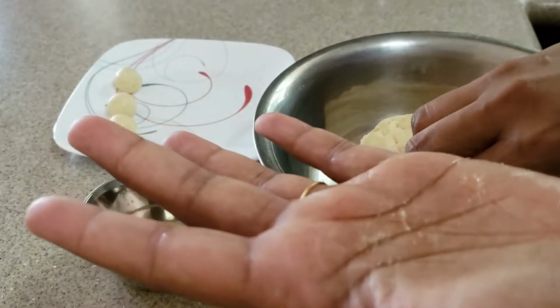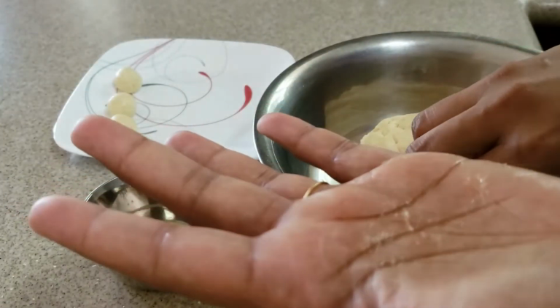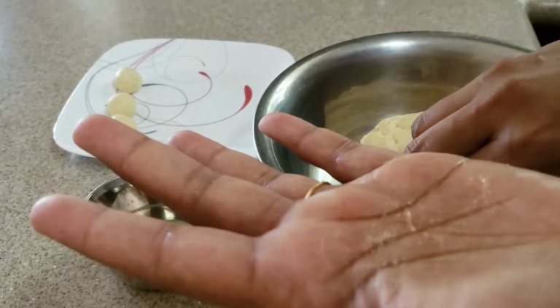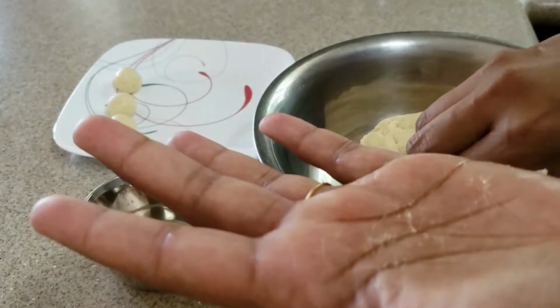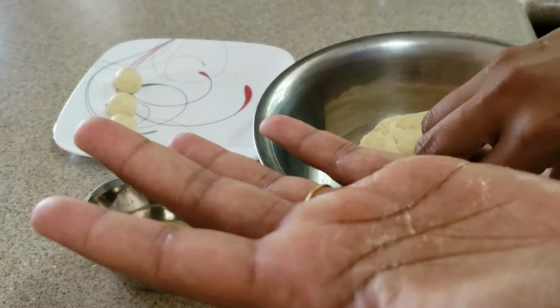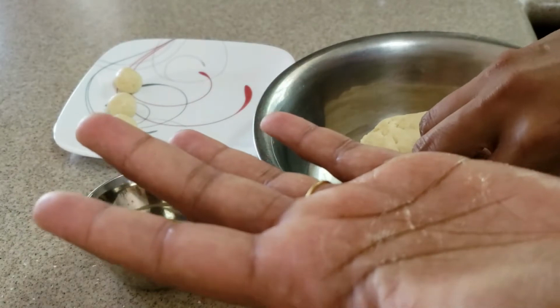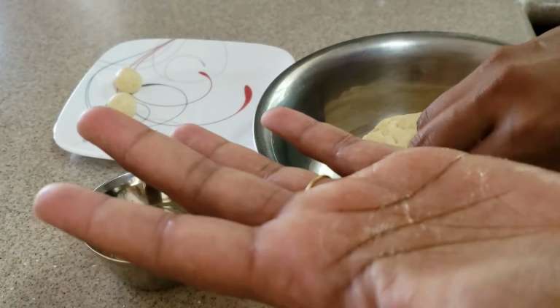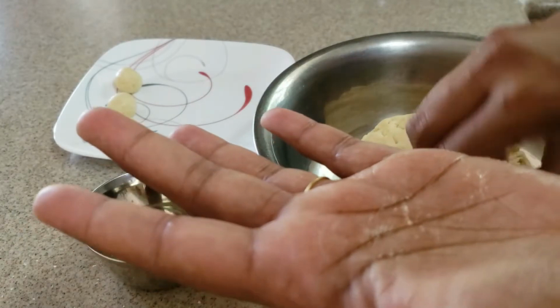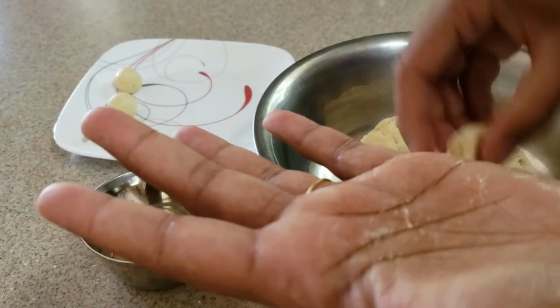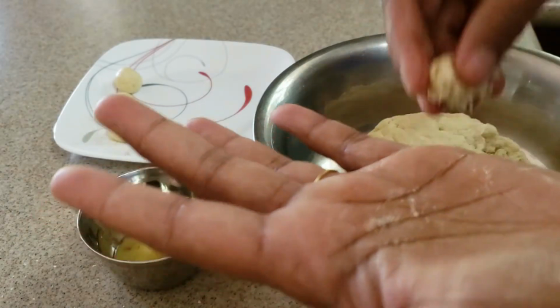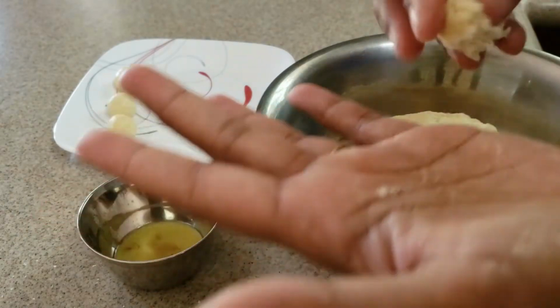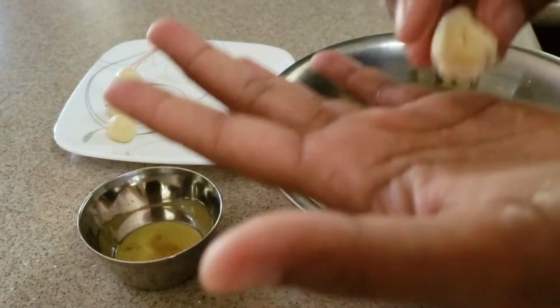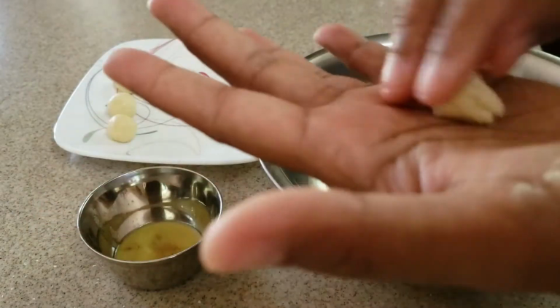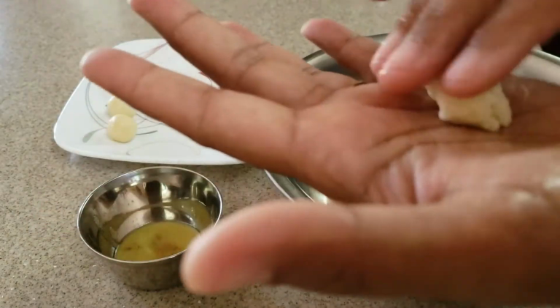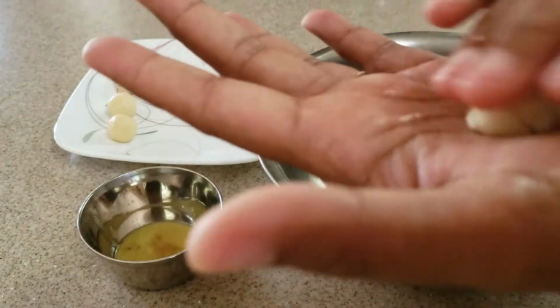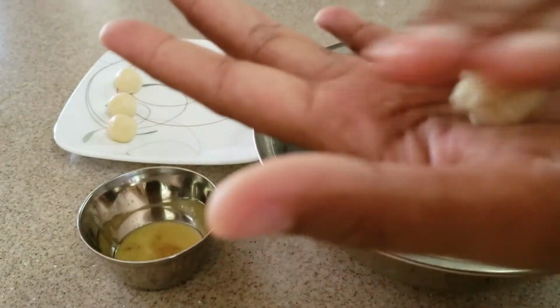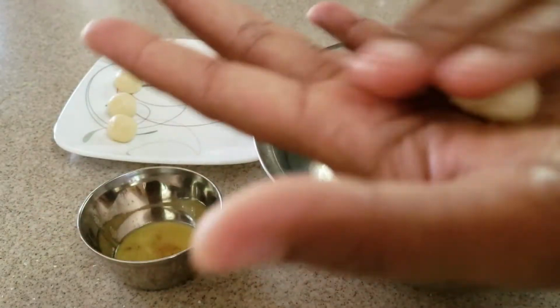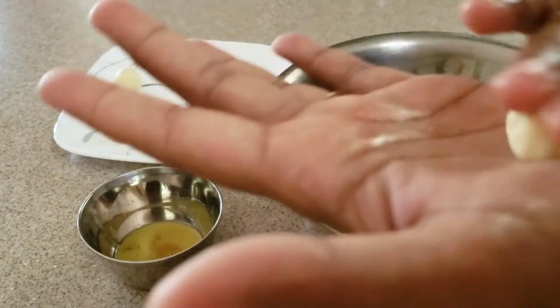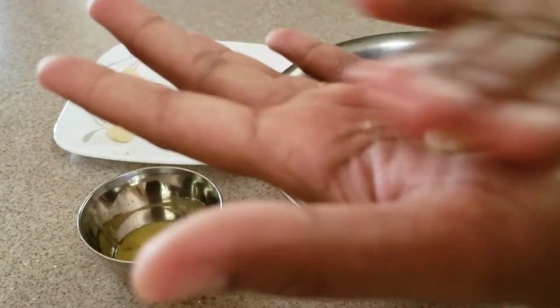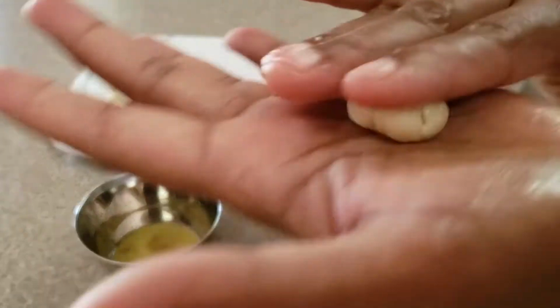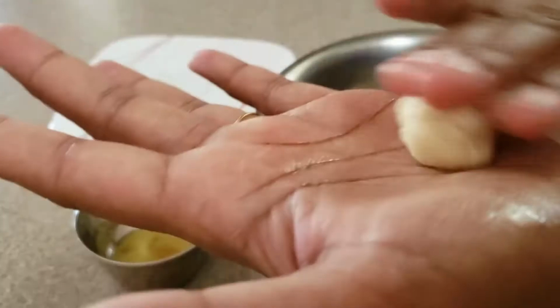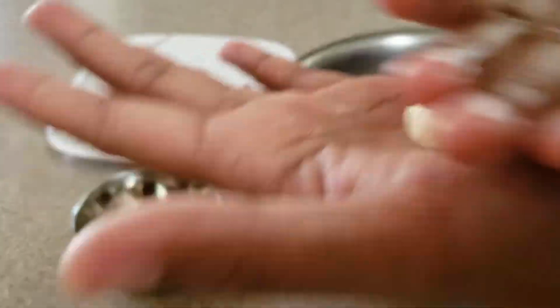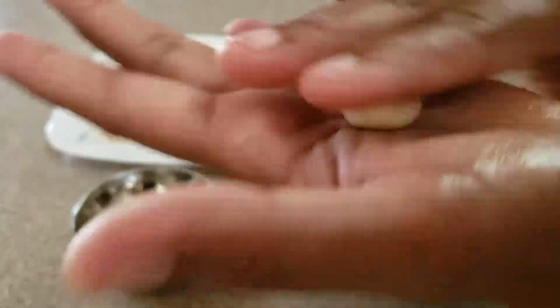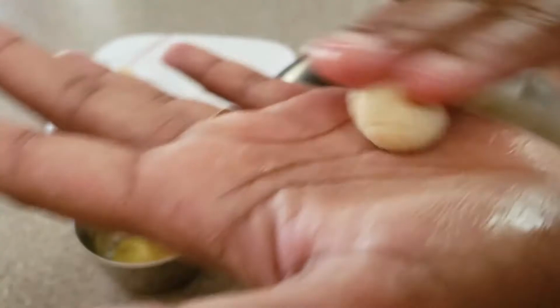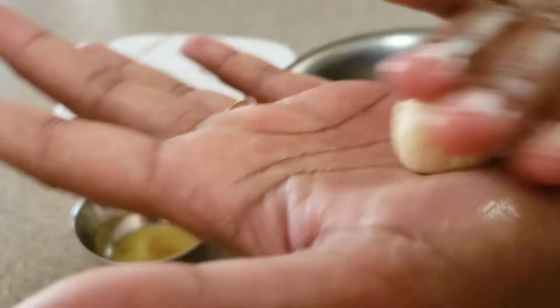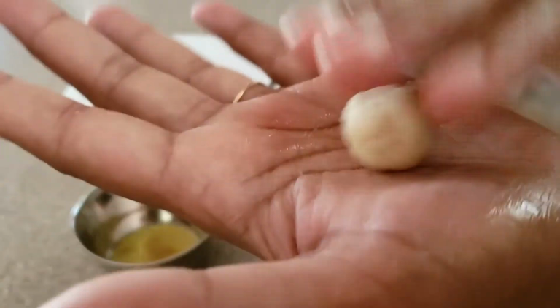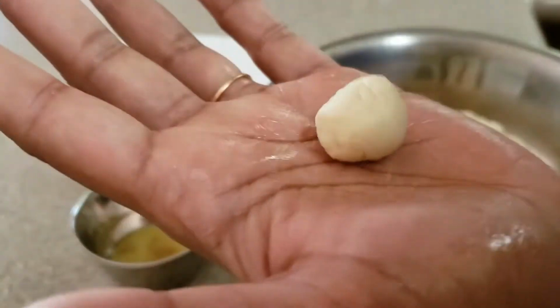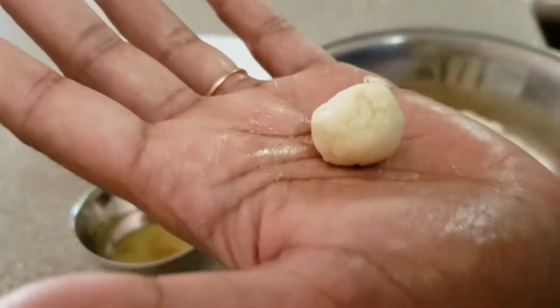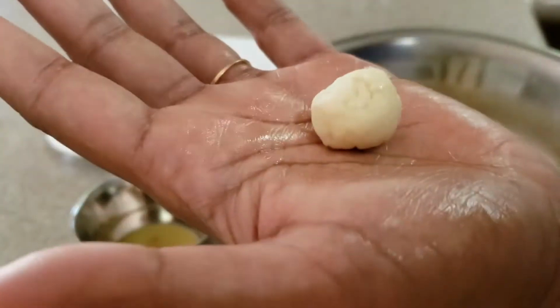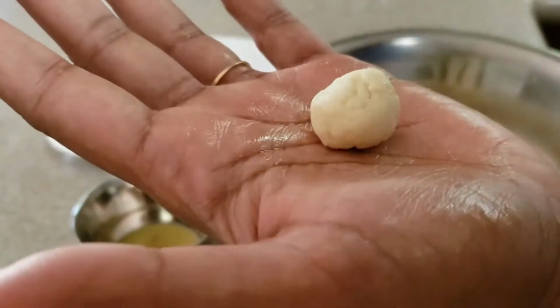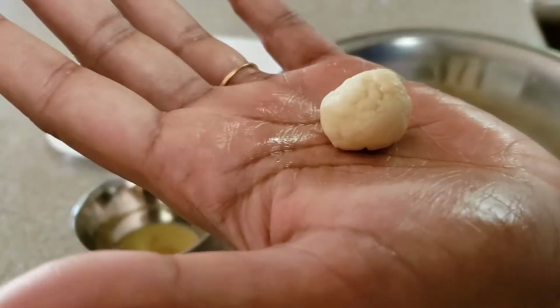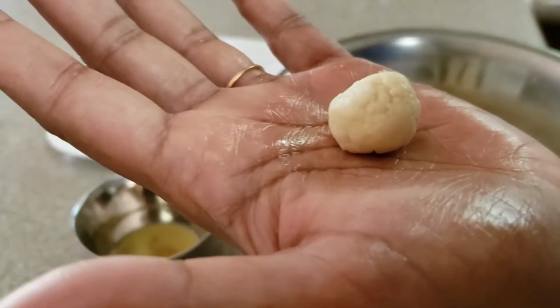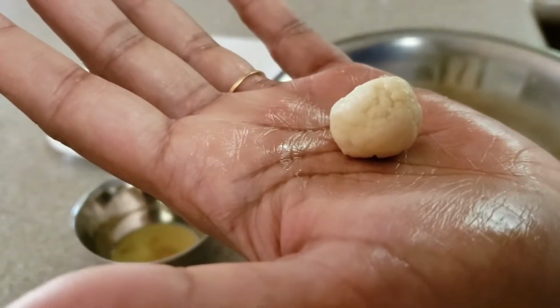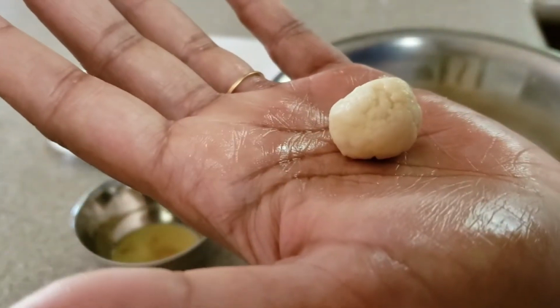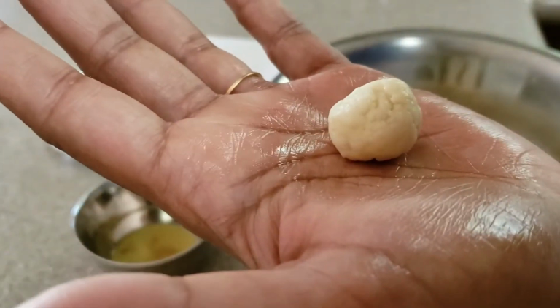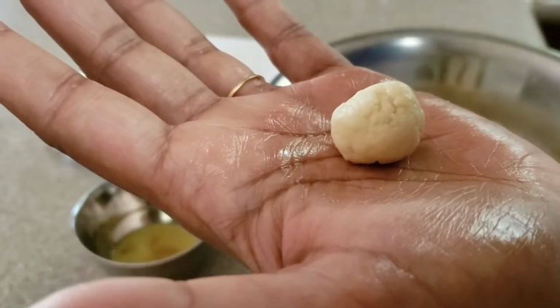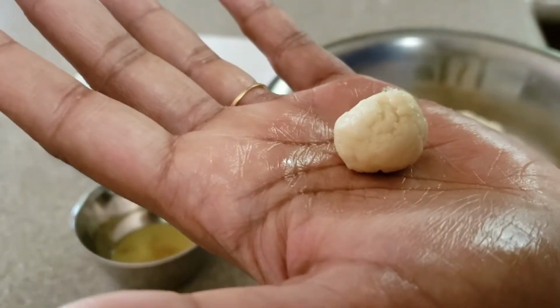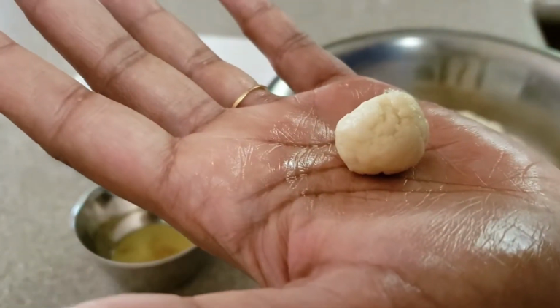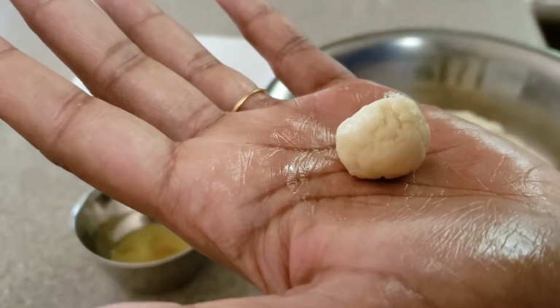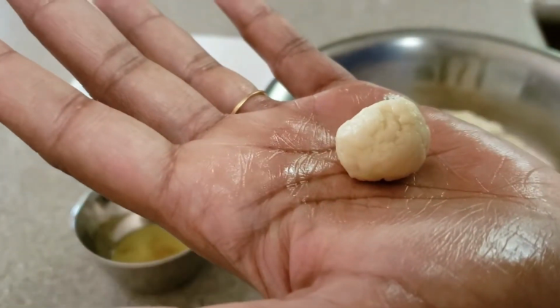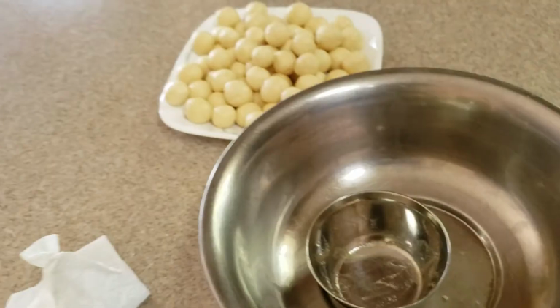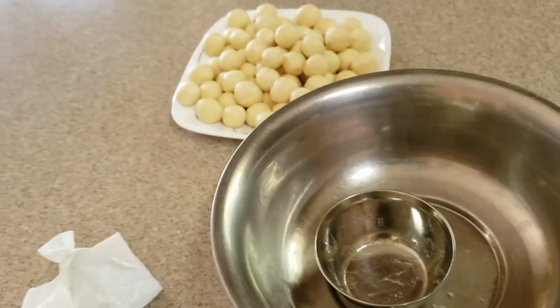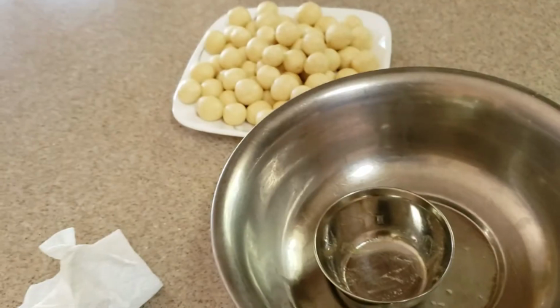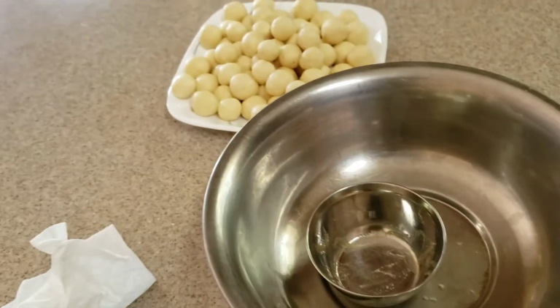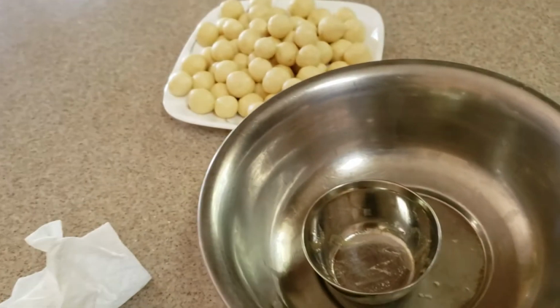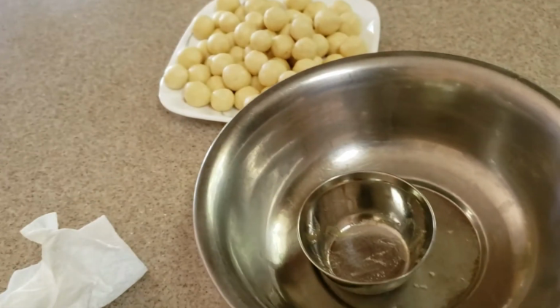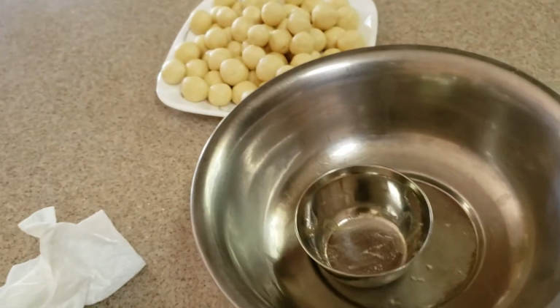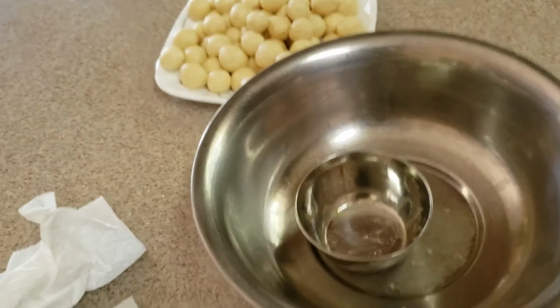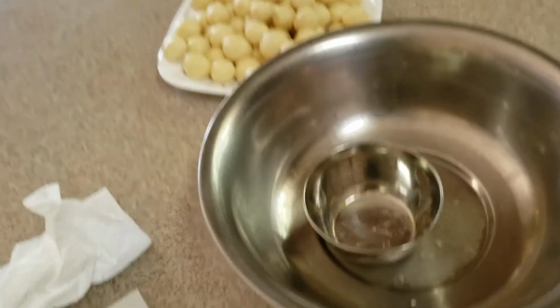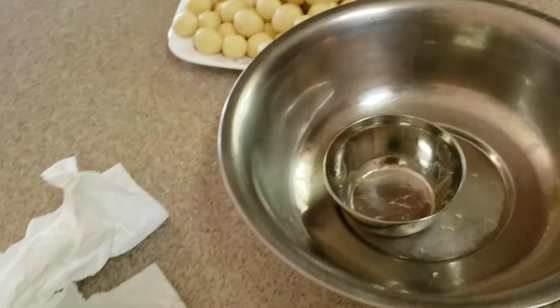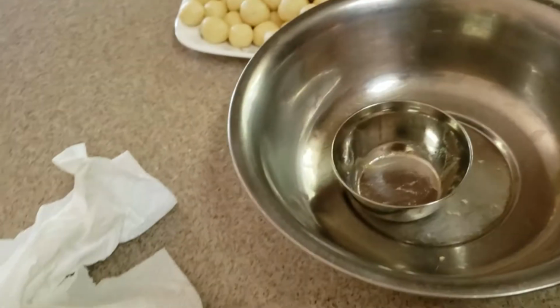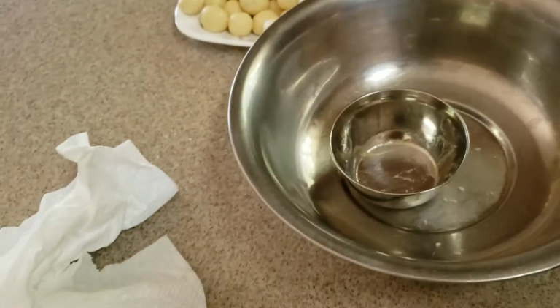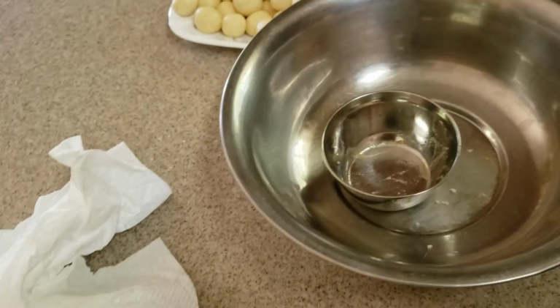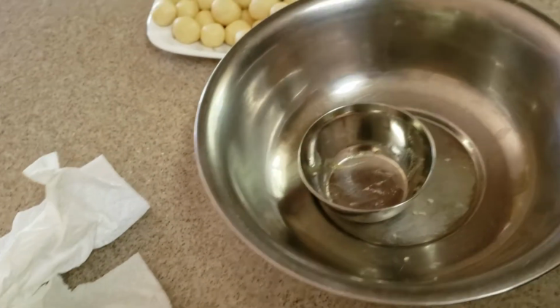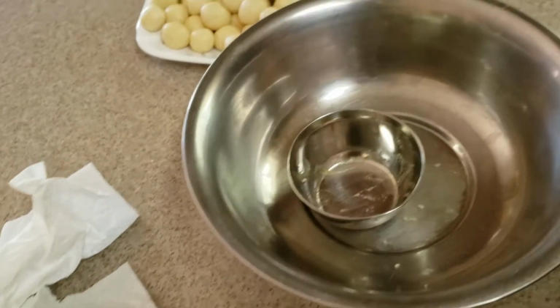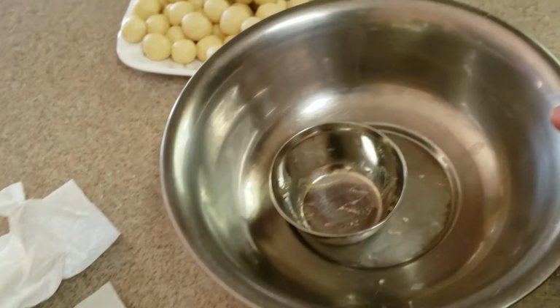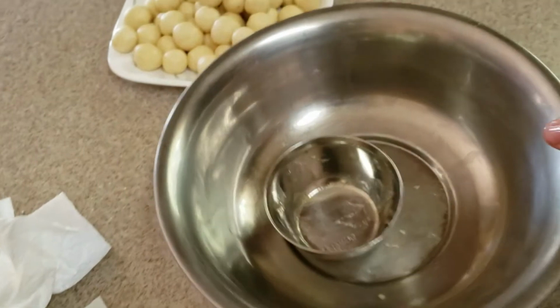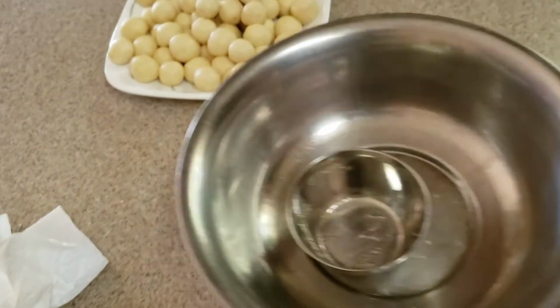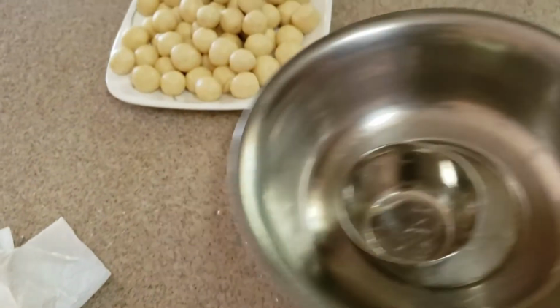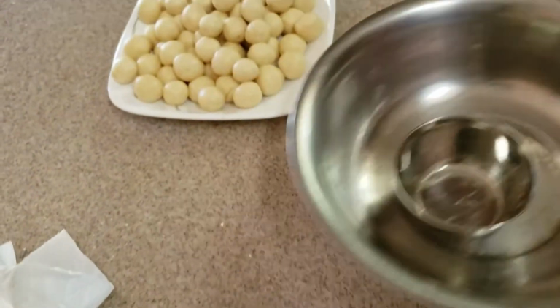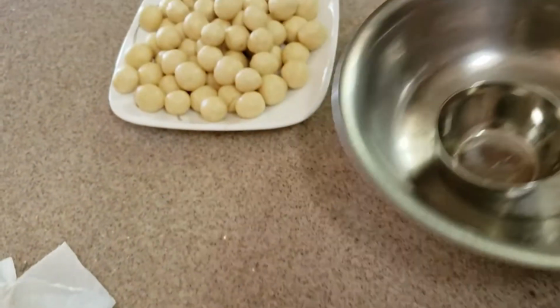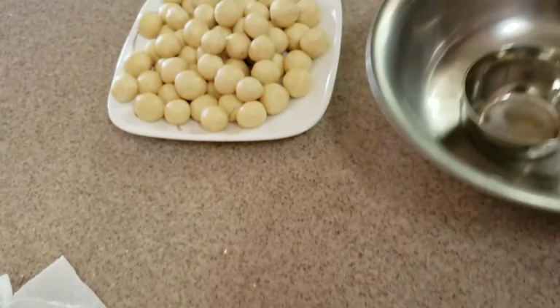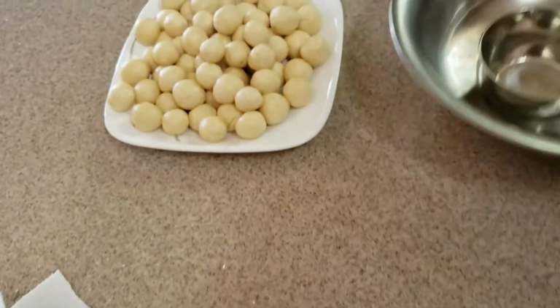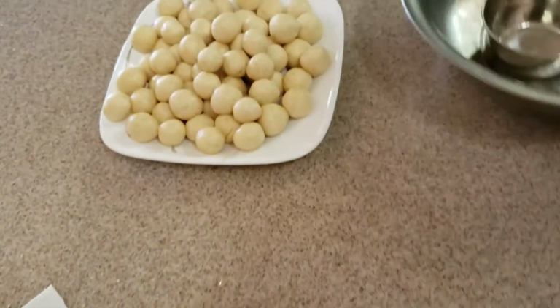This is 50-60 grams on the packet. You can add it in the box.